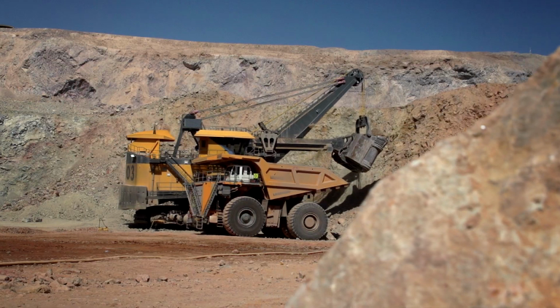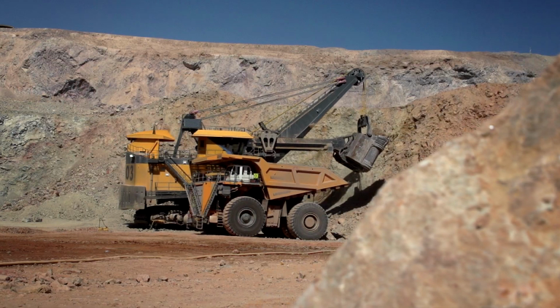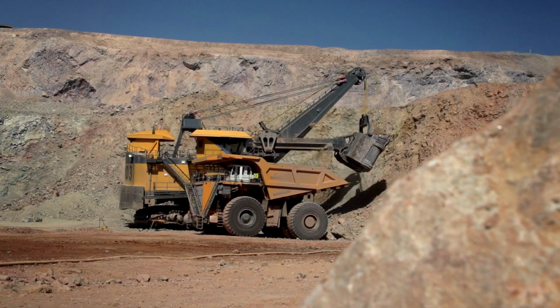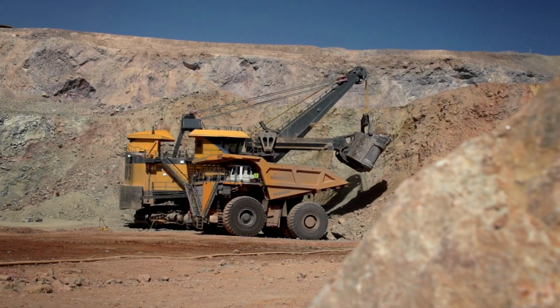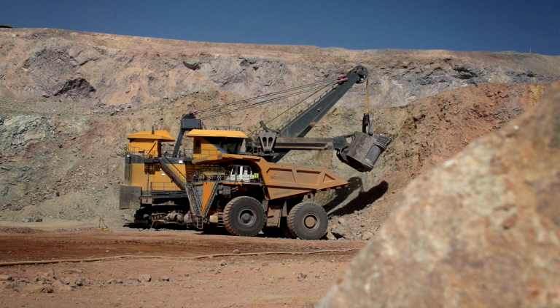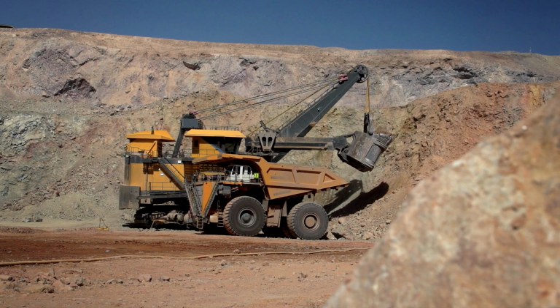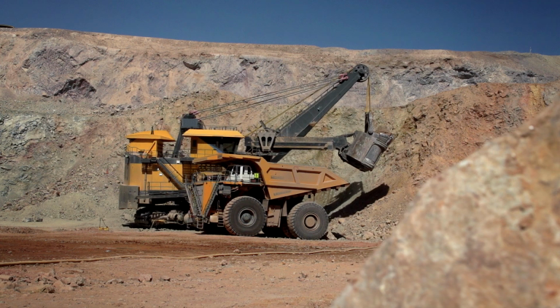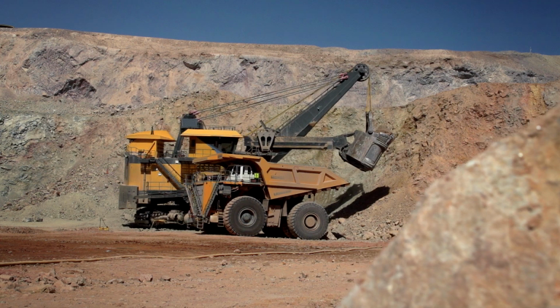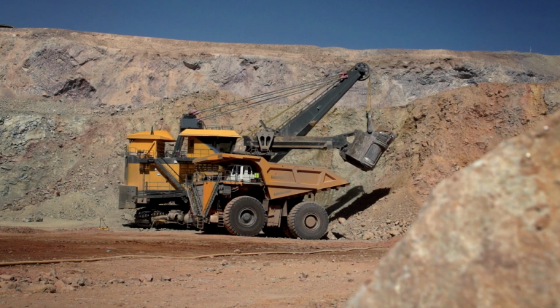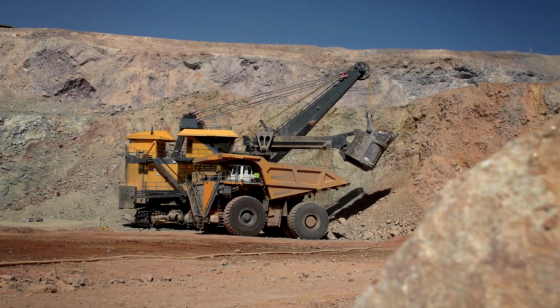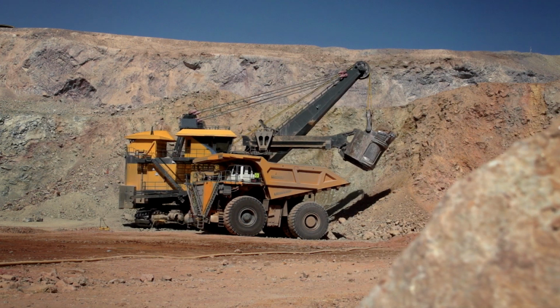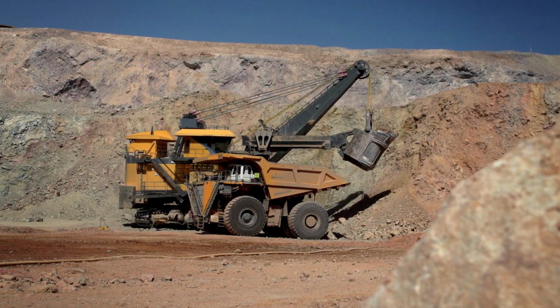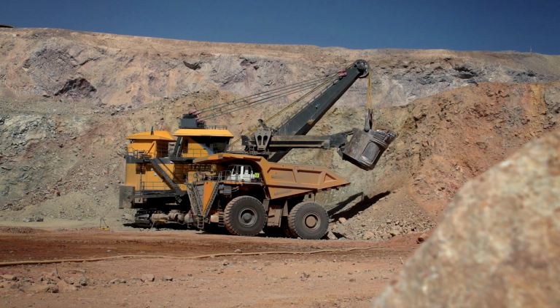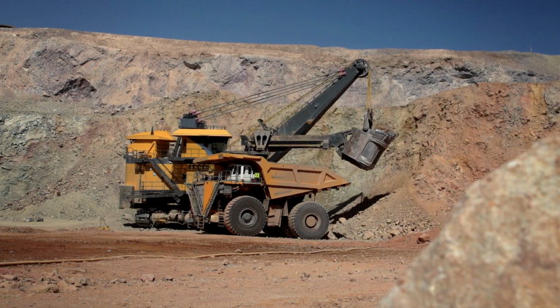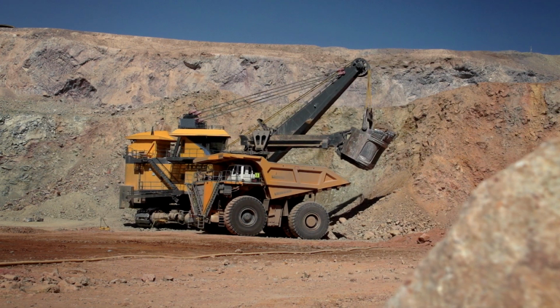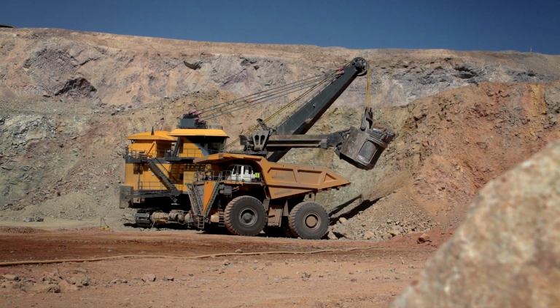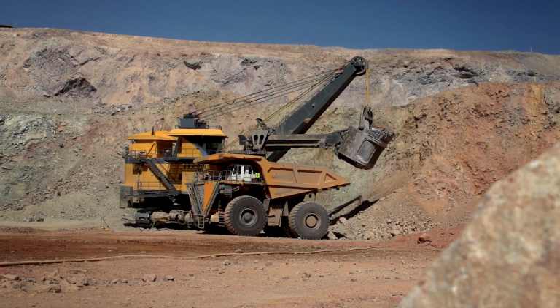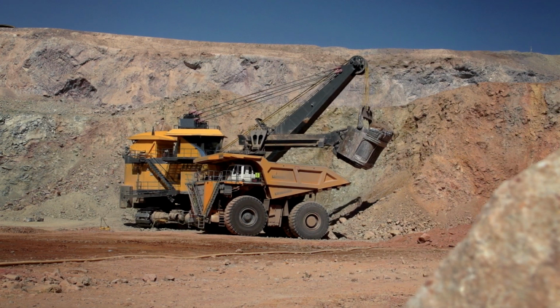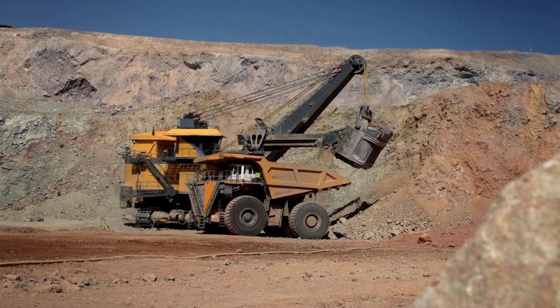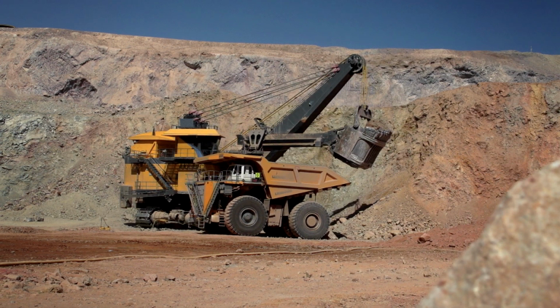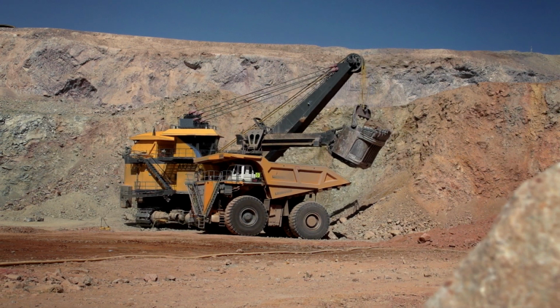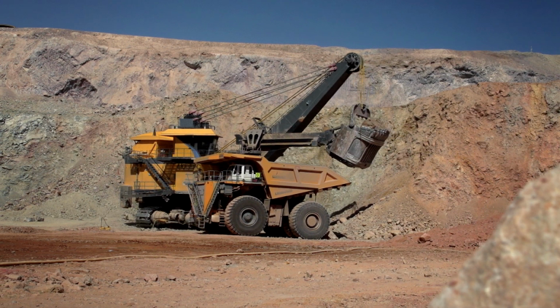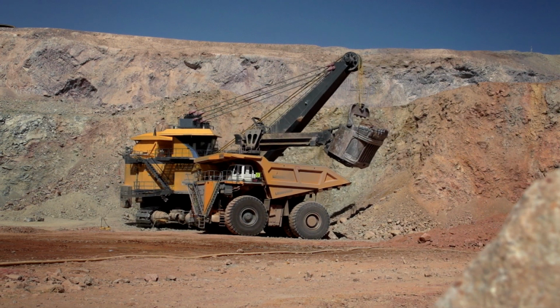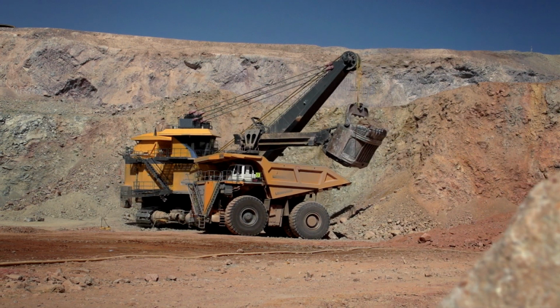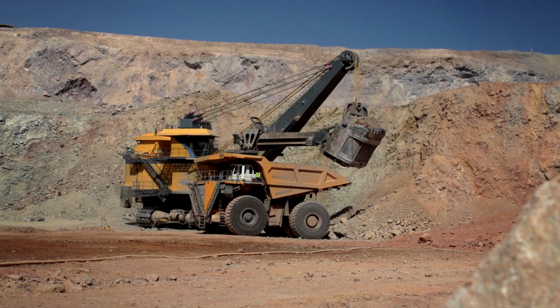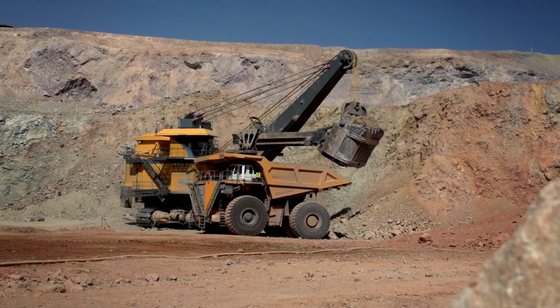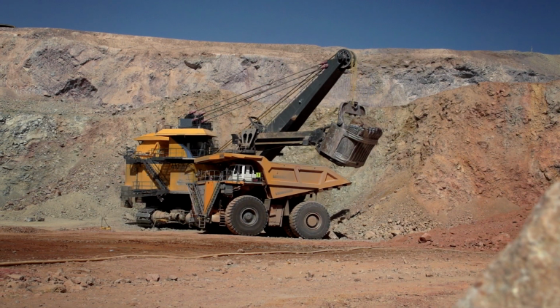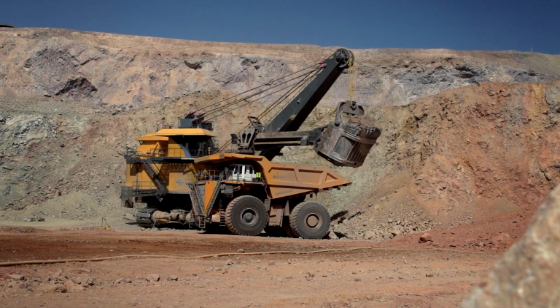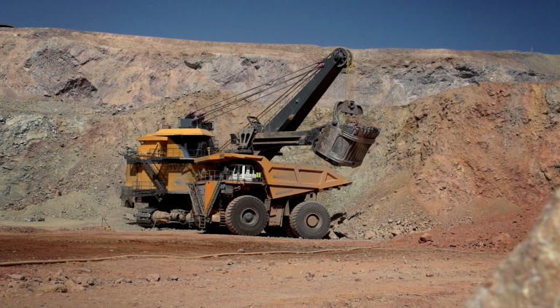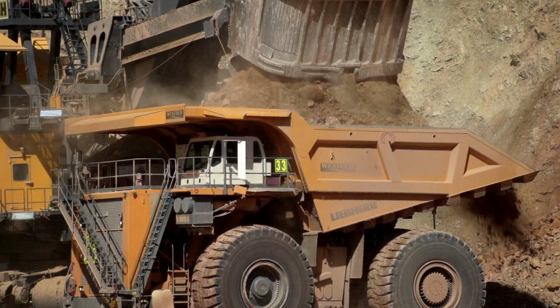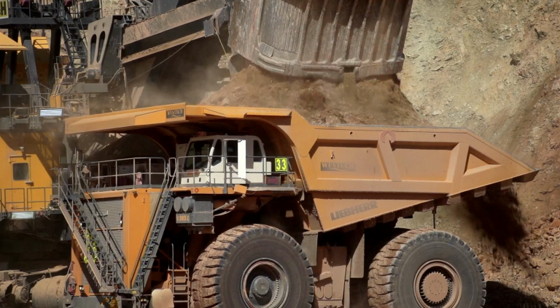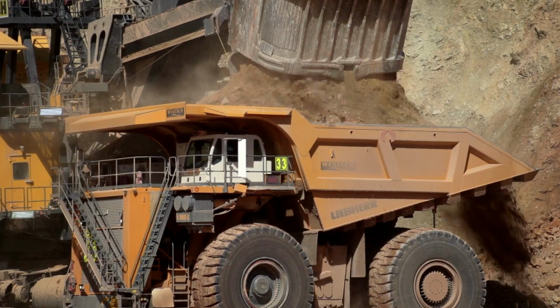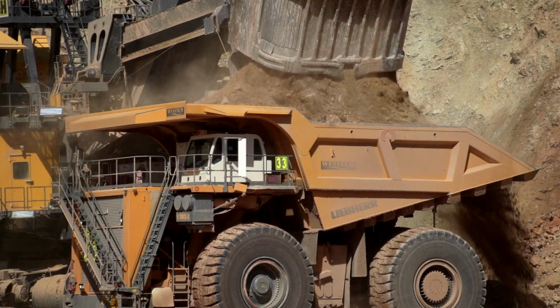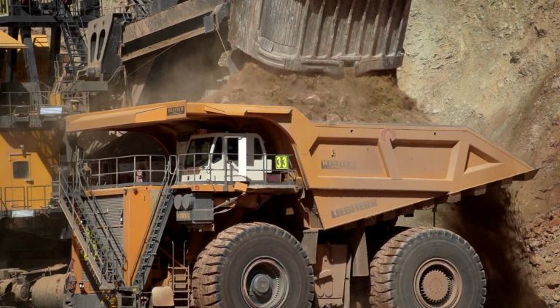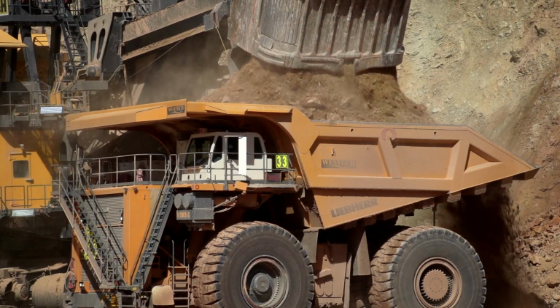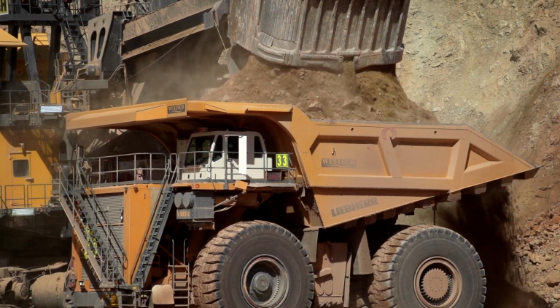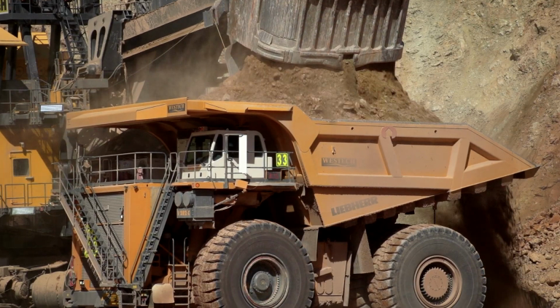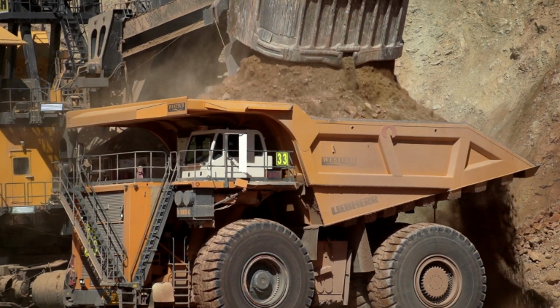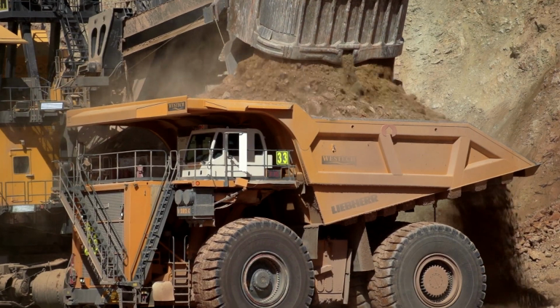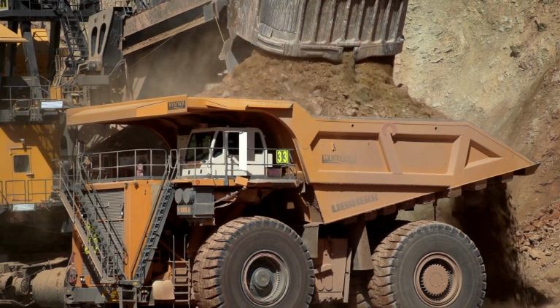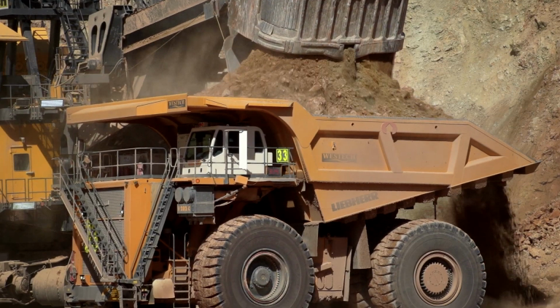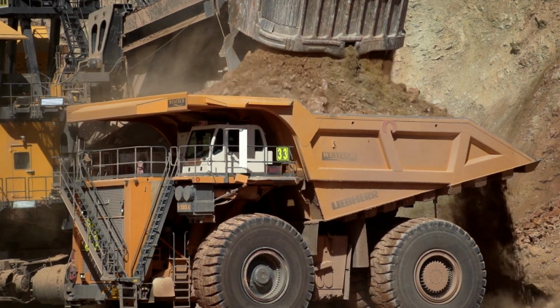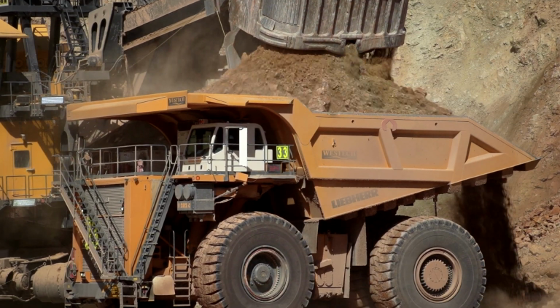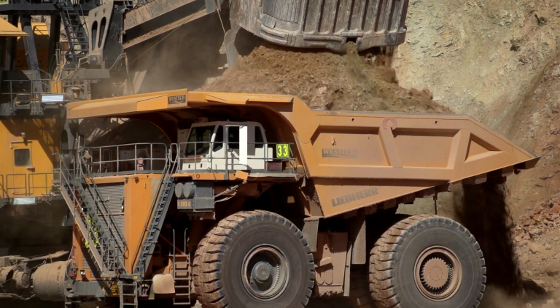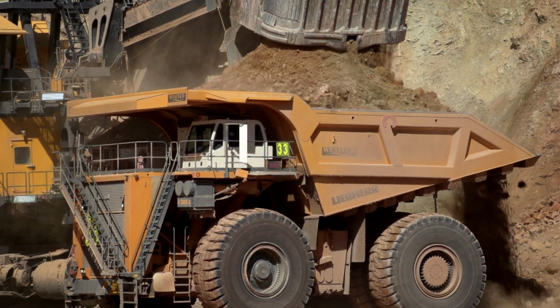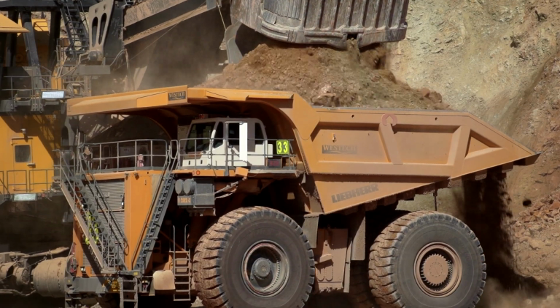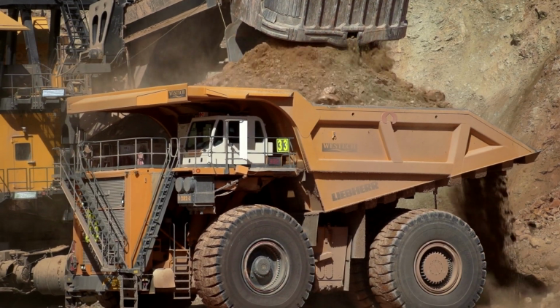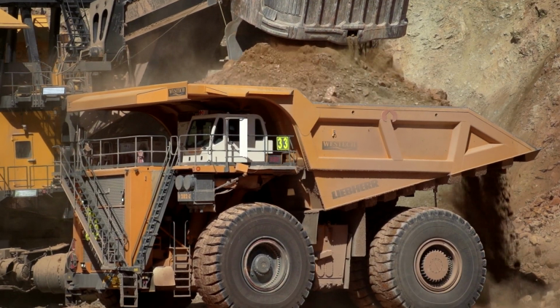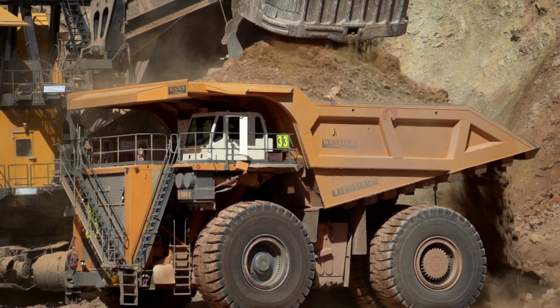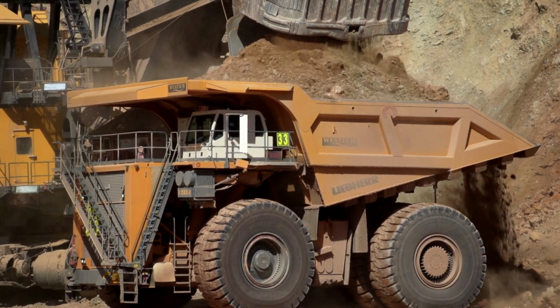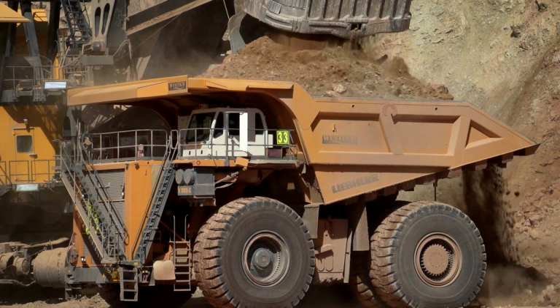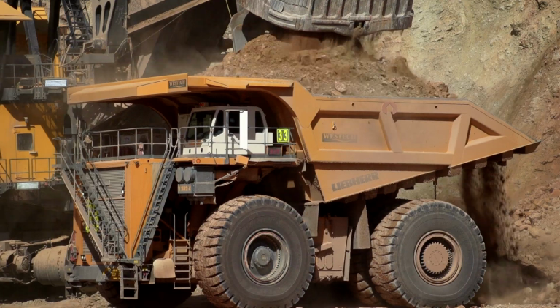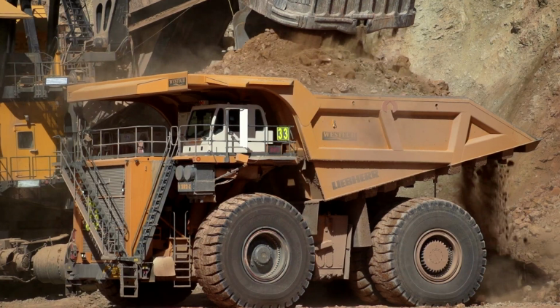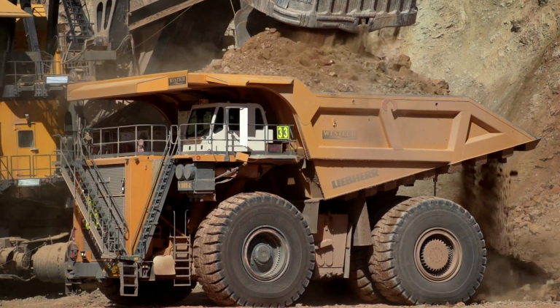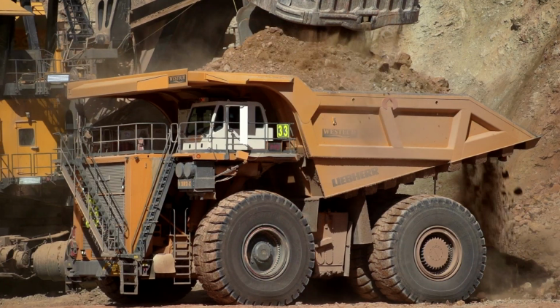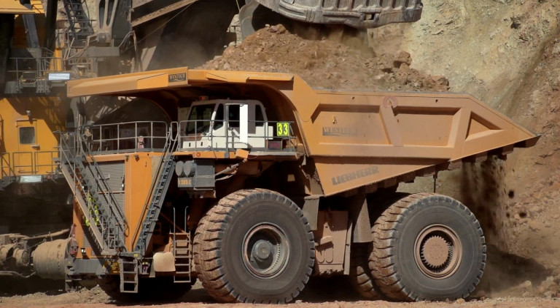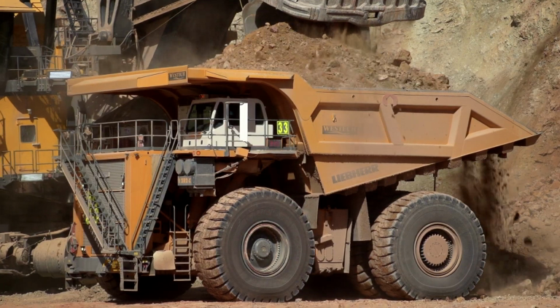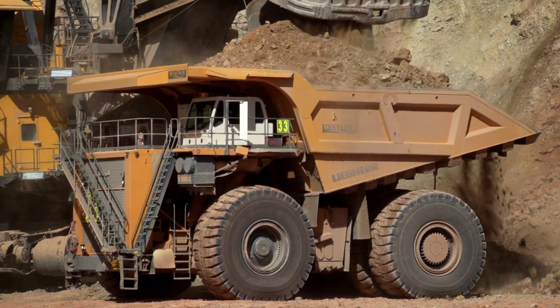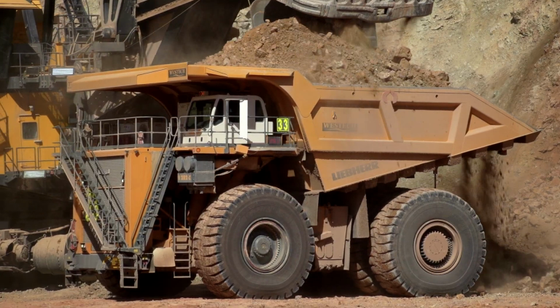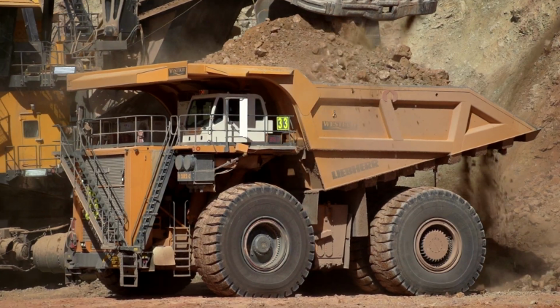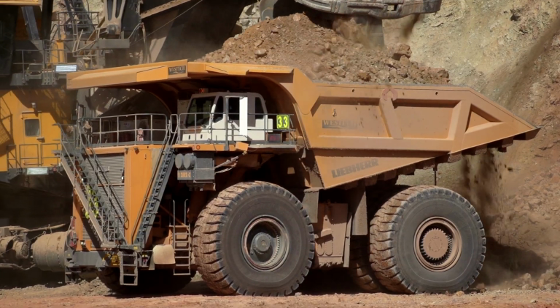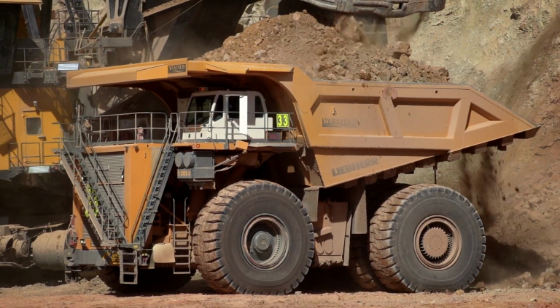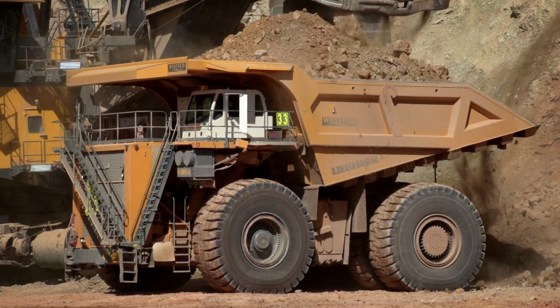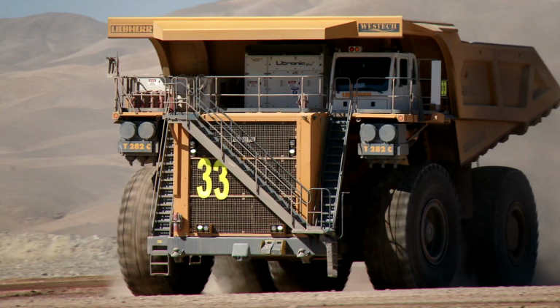Liebherr optimizes mining equipment for fuel economy, emission compliance, and extended service intervals.